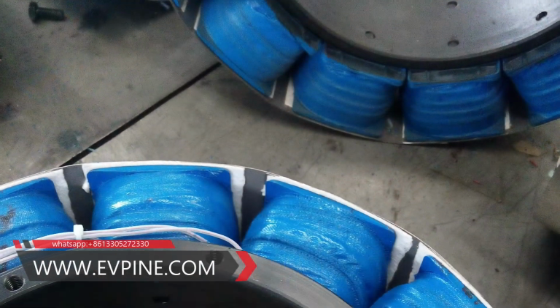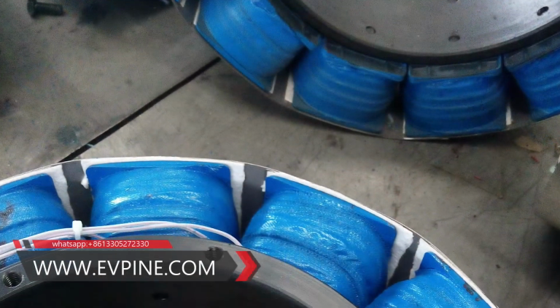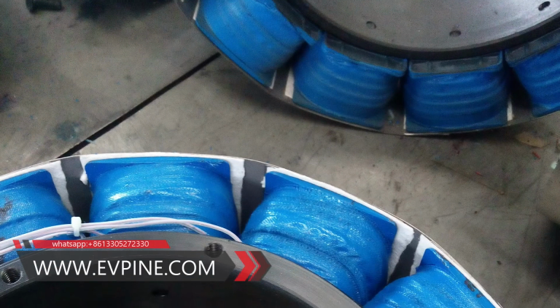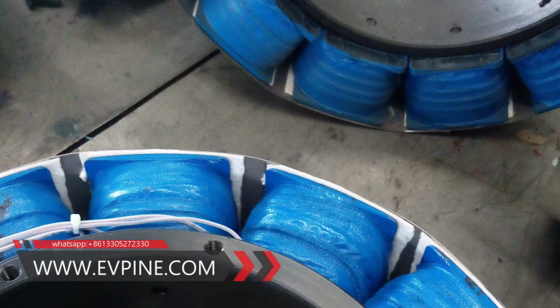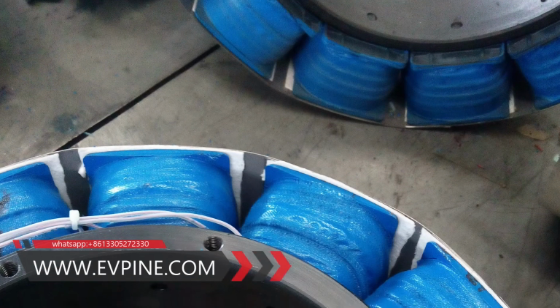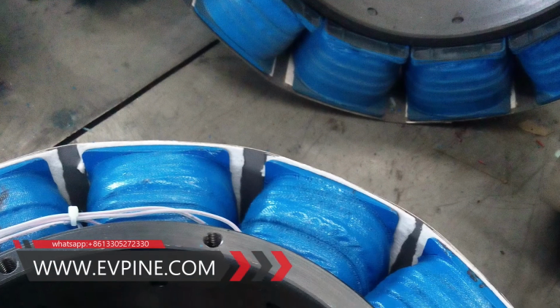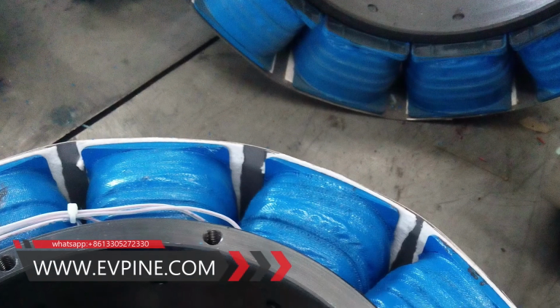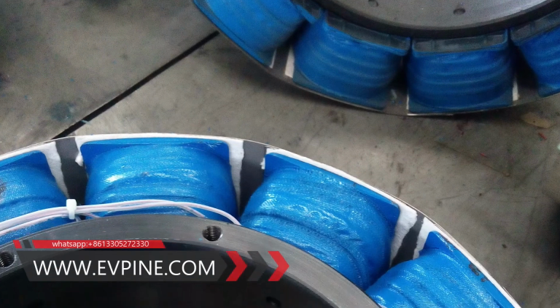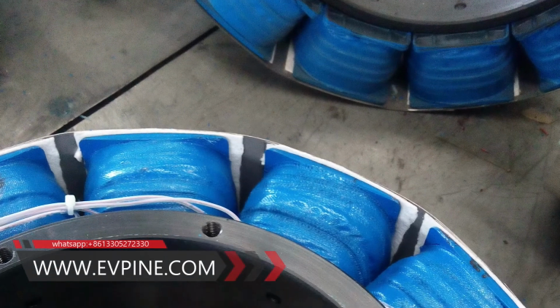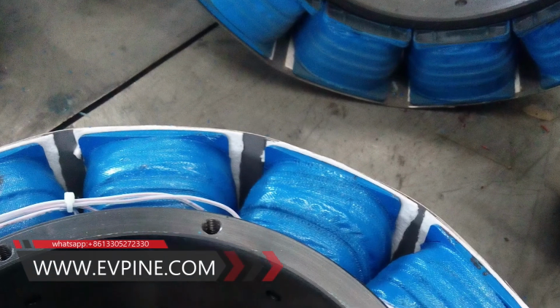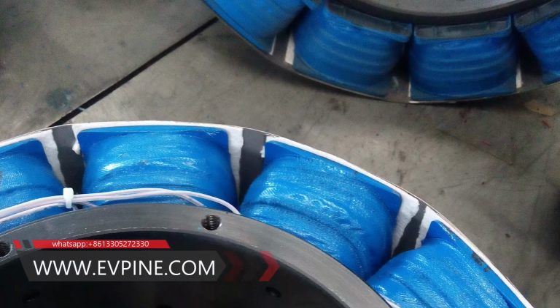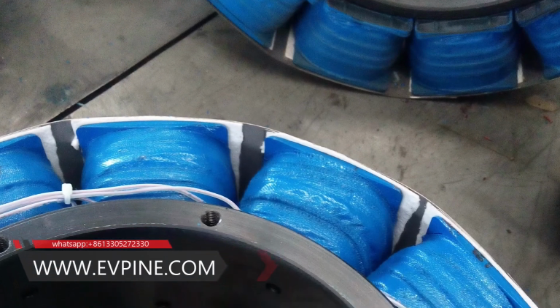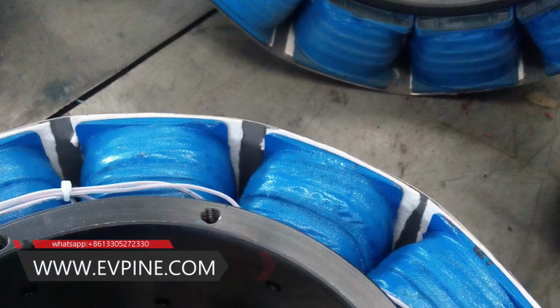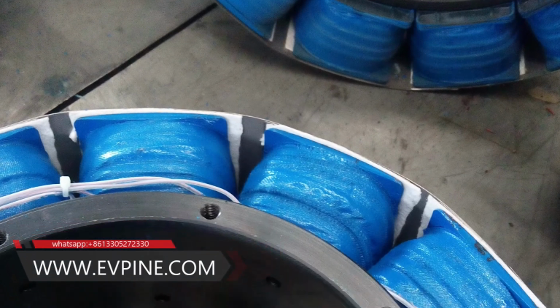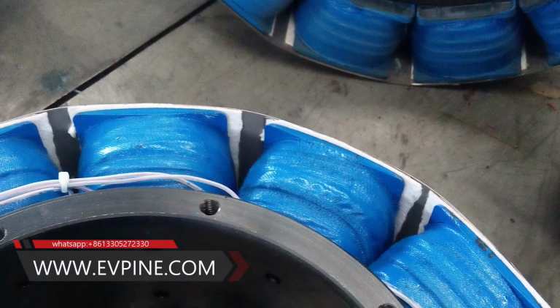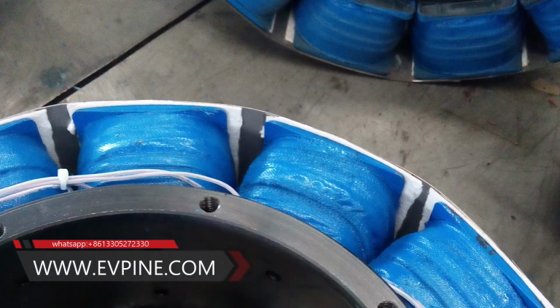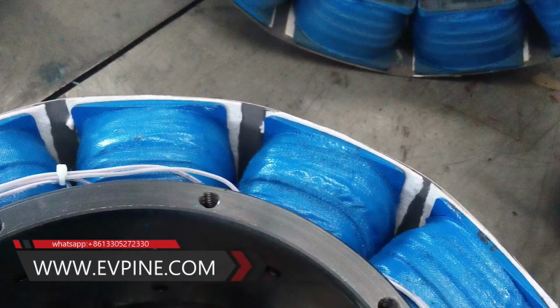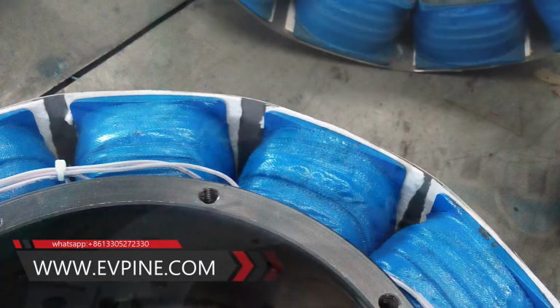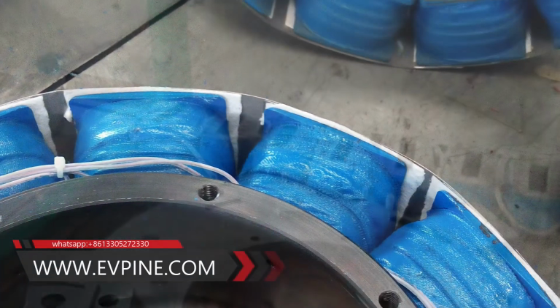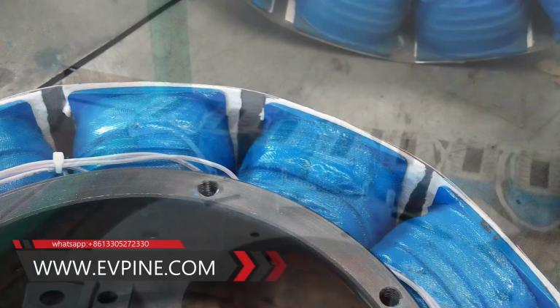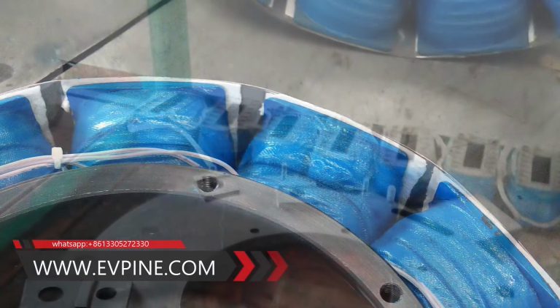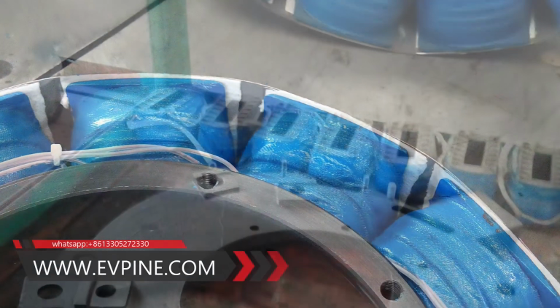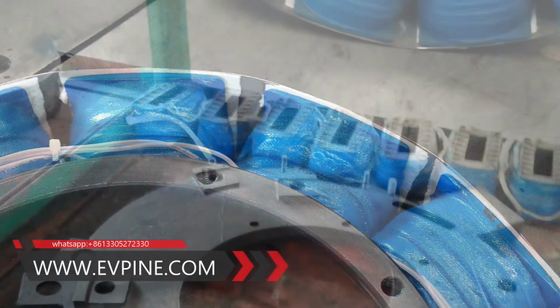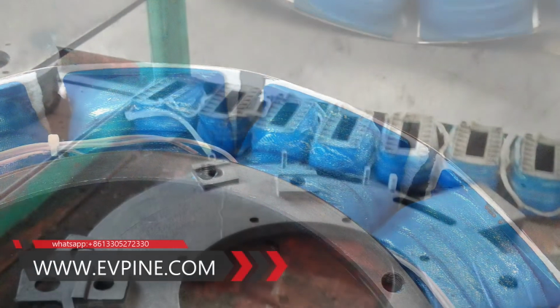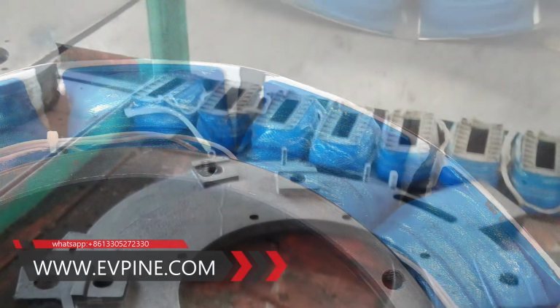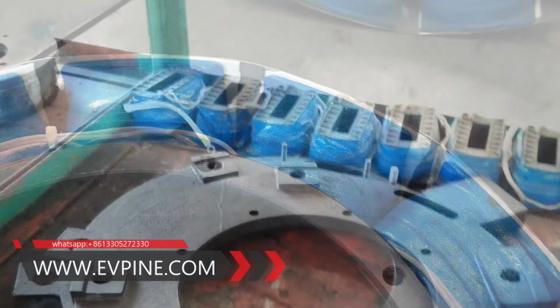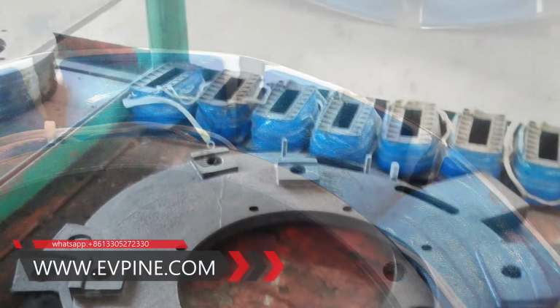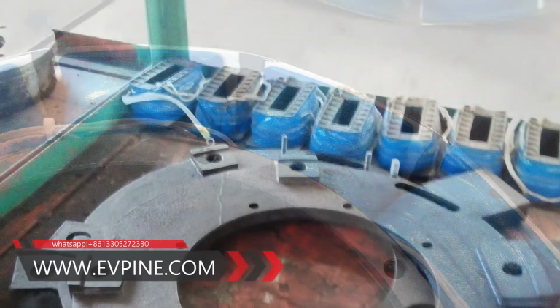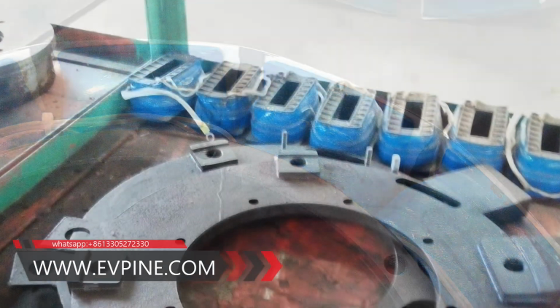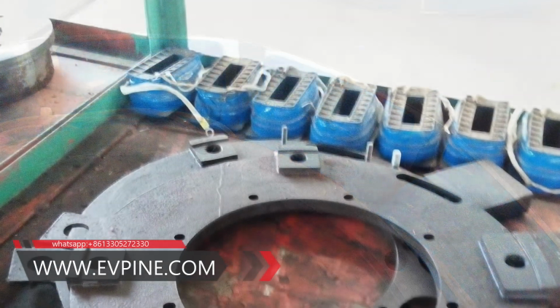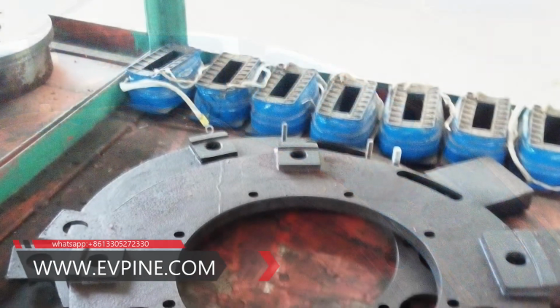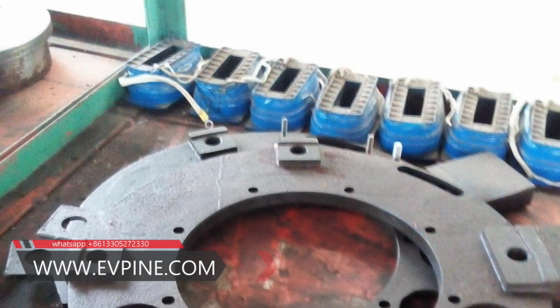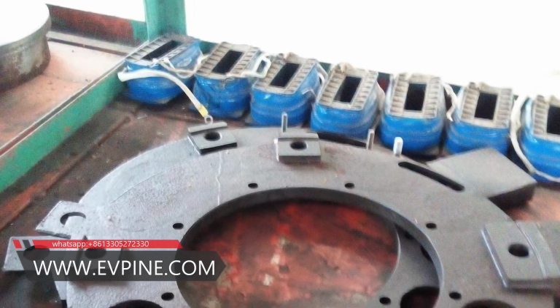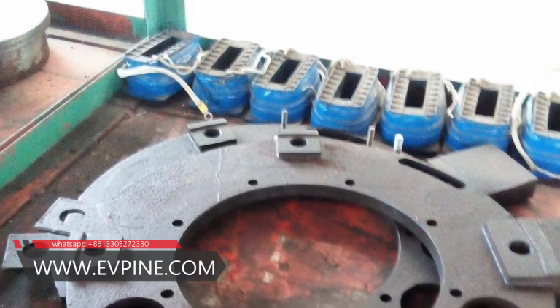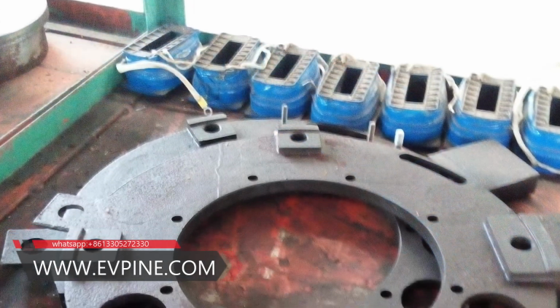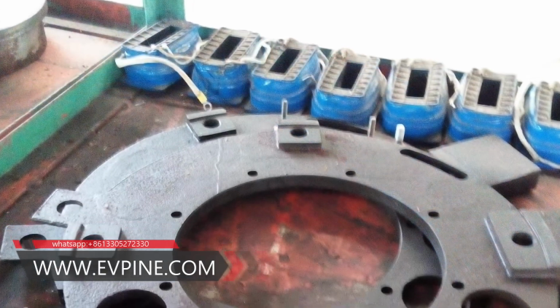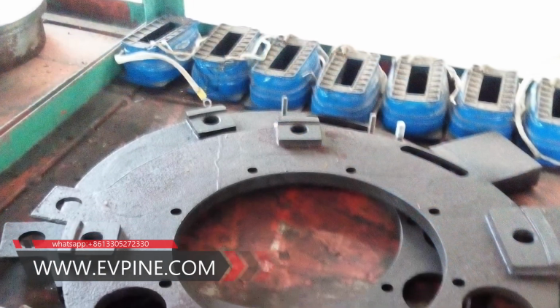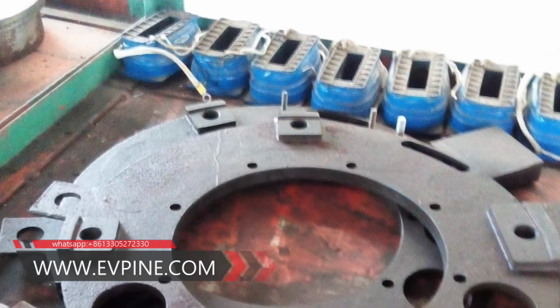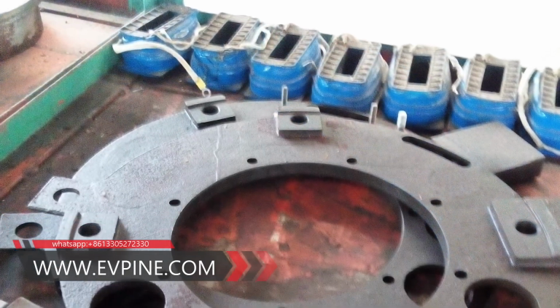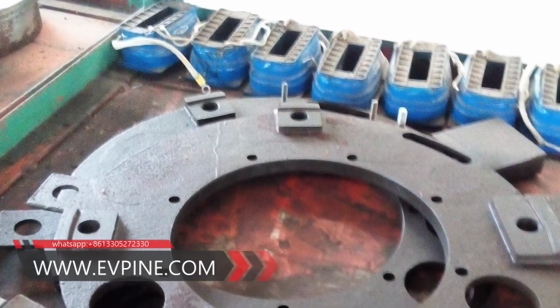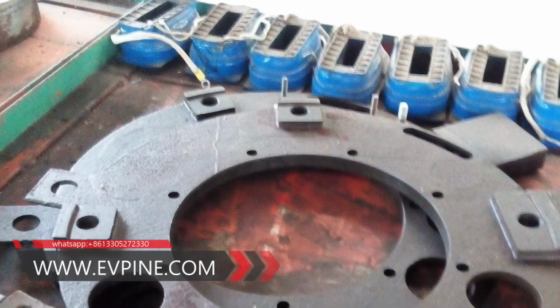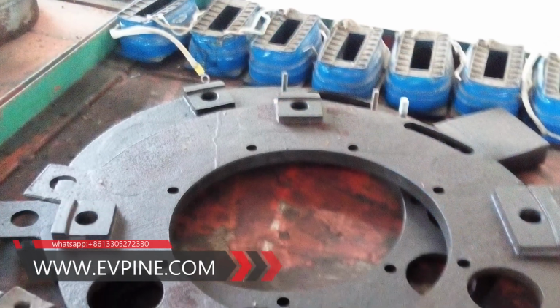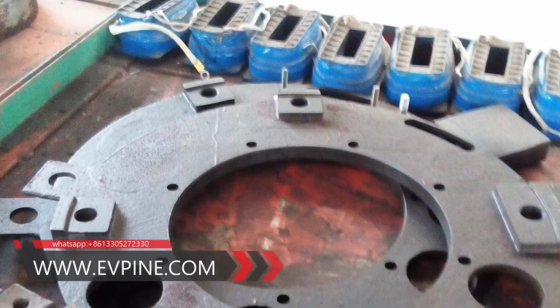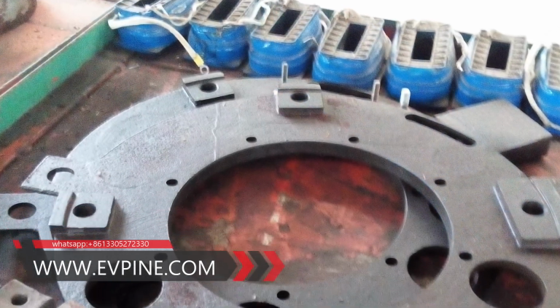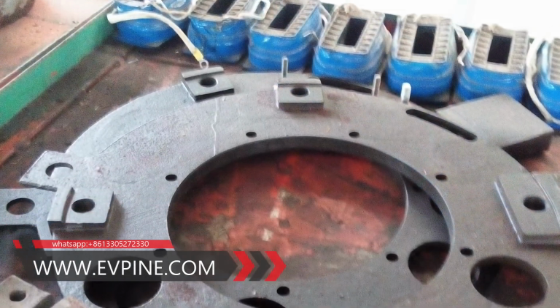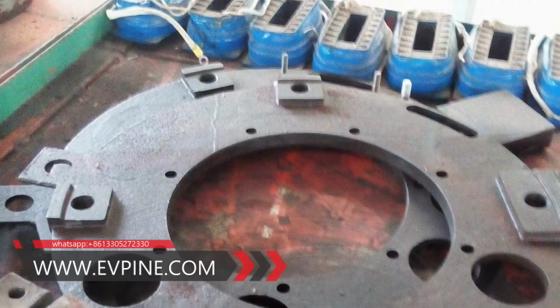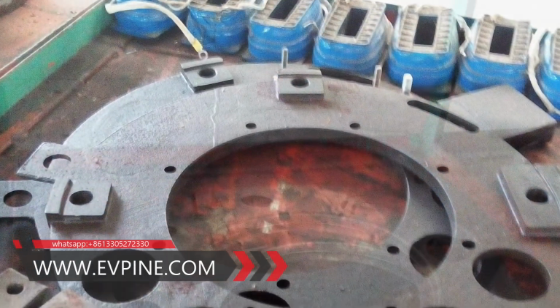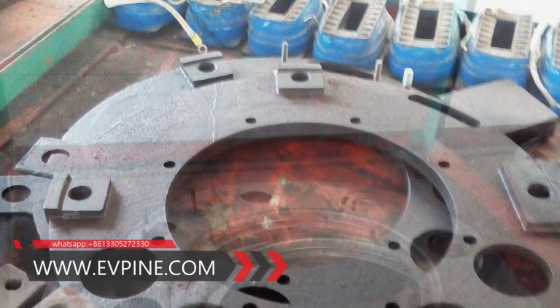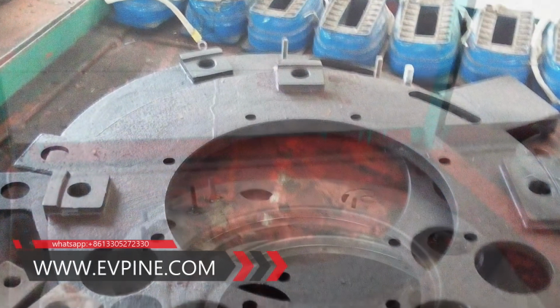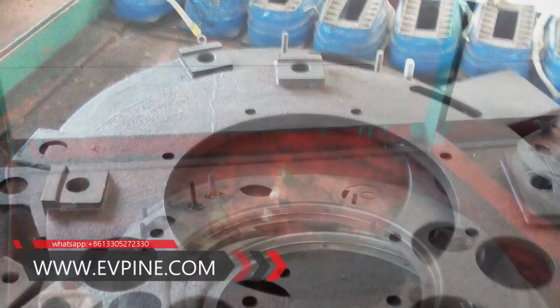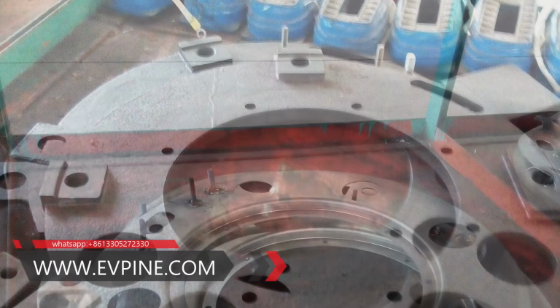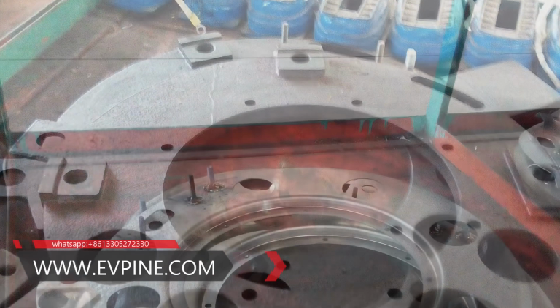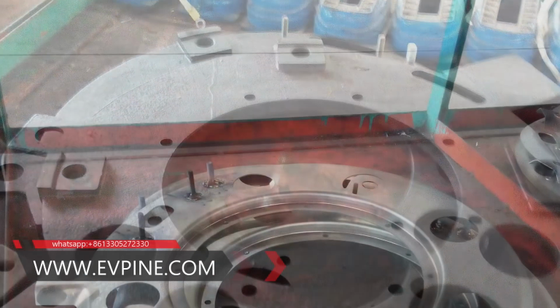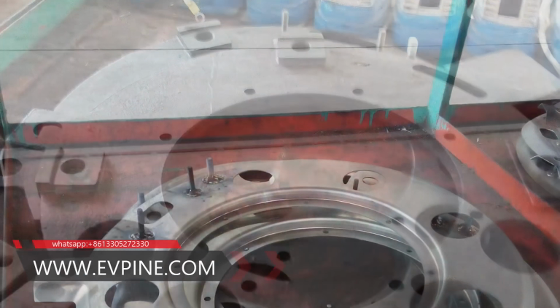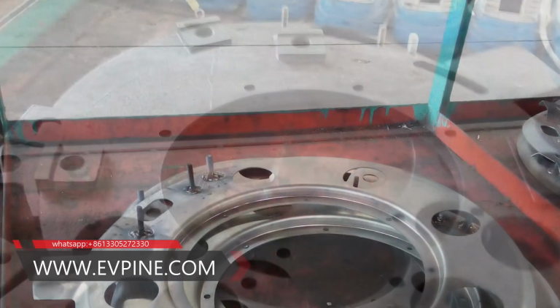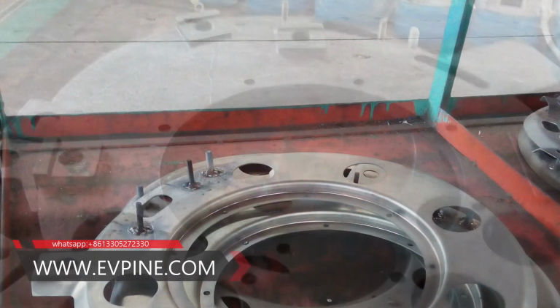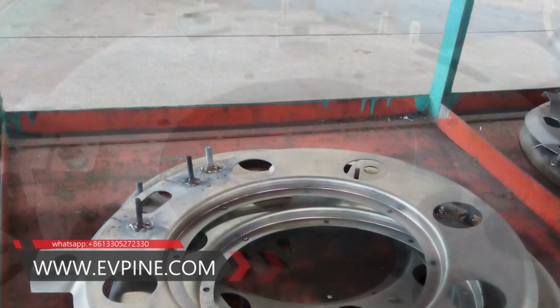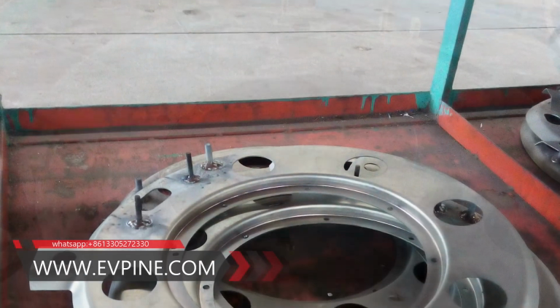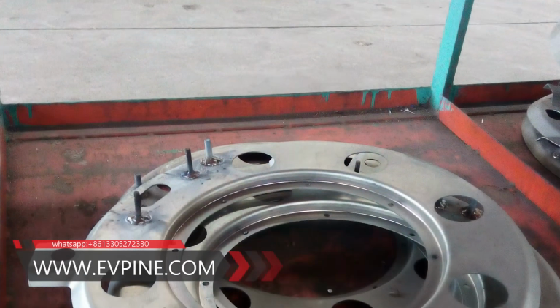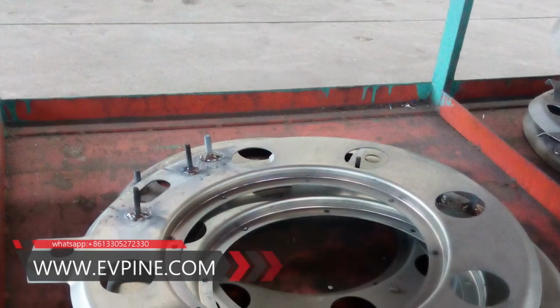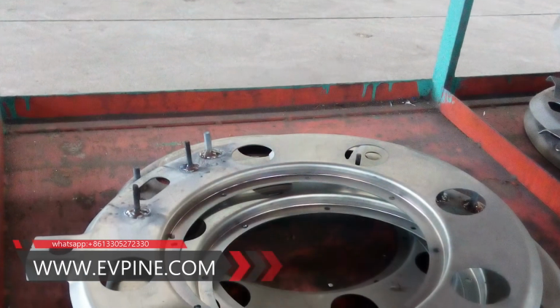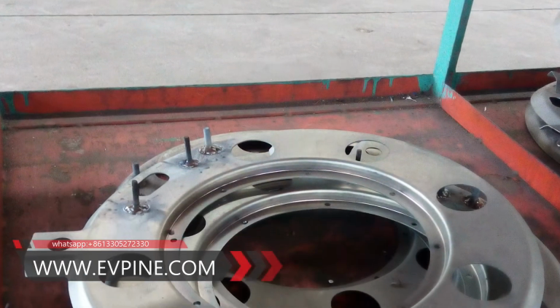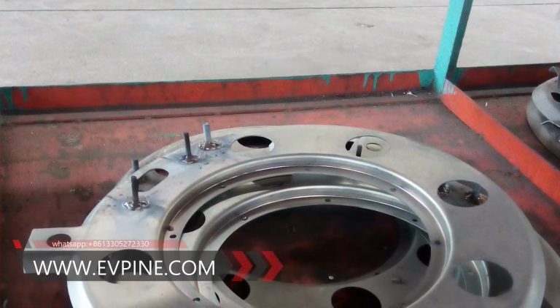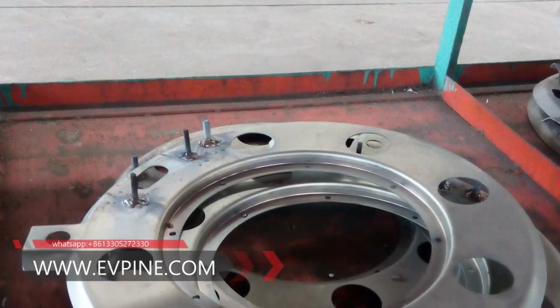The eight coils of the retarder form four groups of braking units, generating four different braking forces as needed.